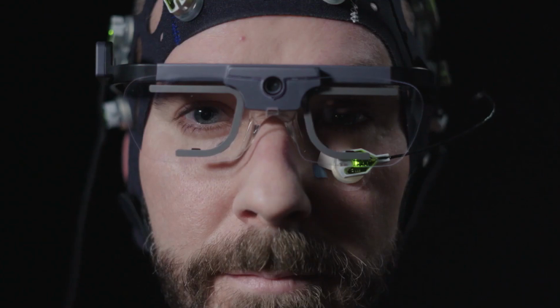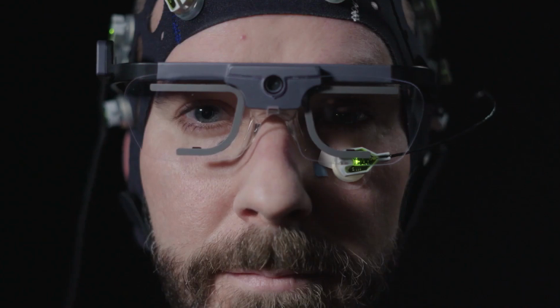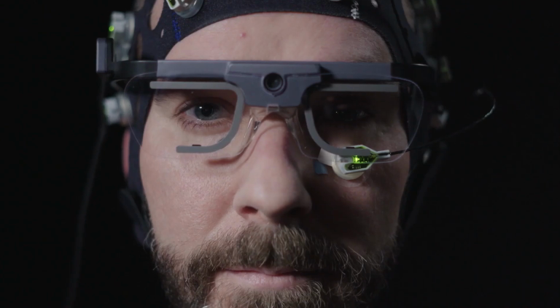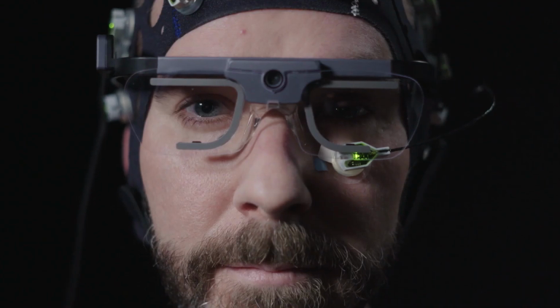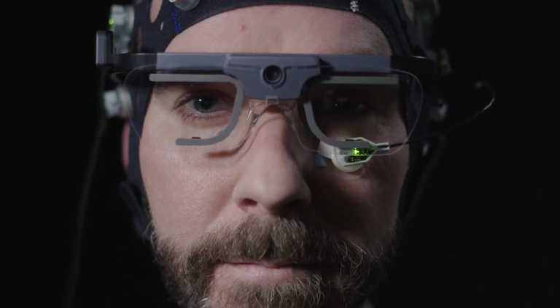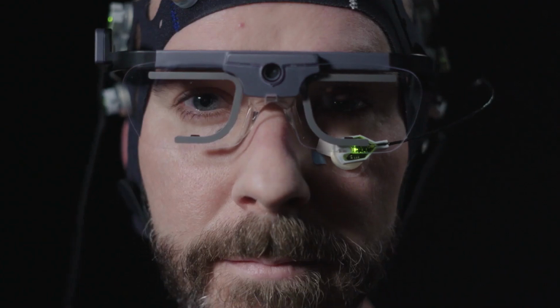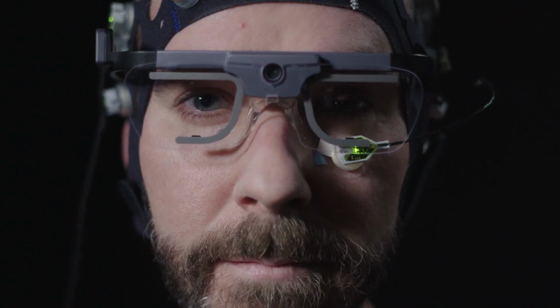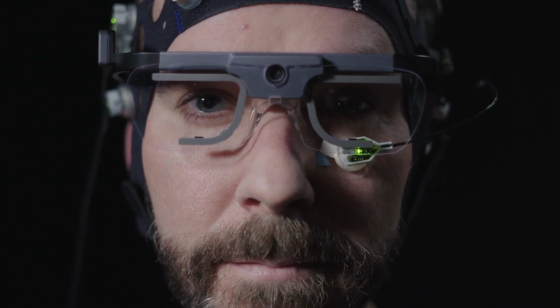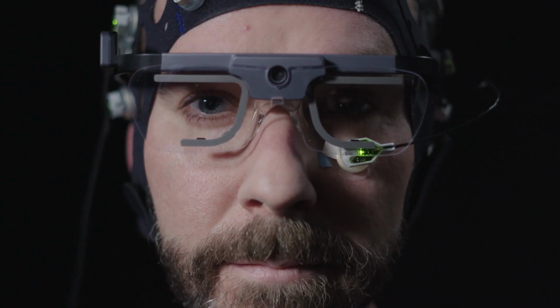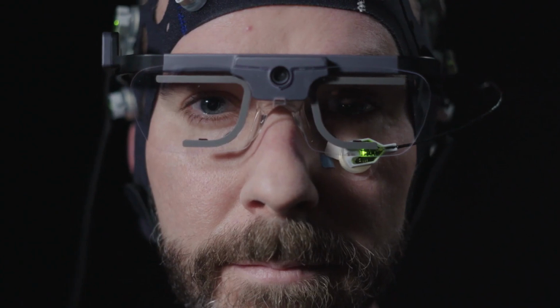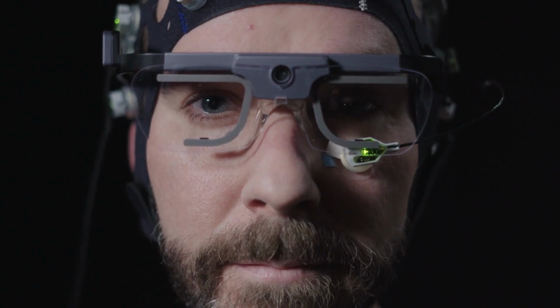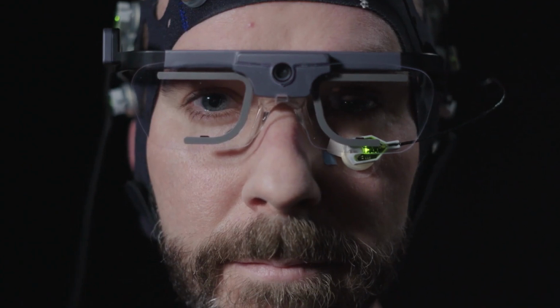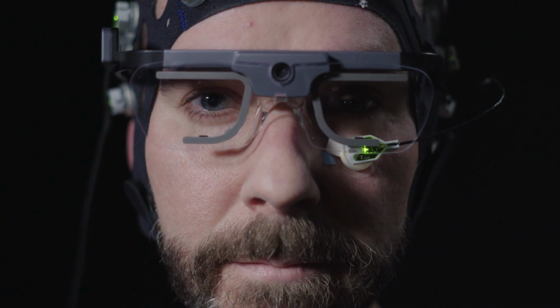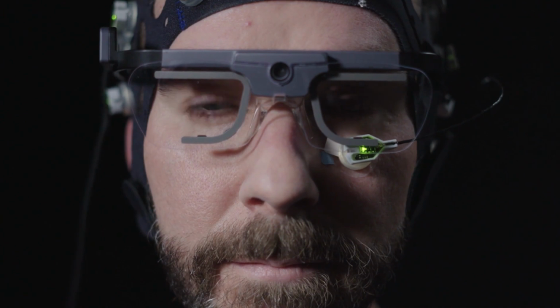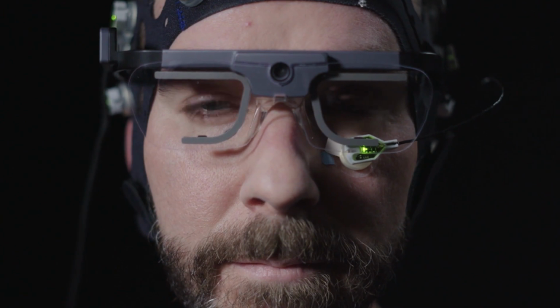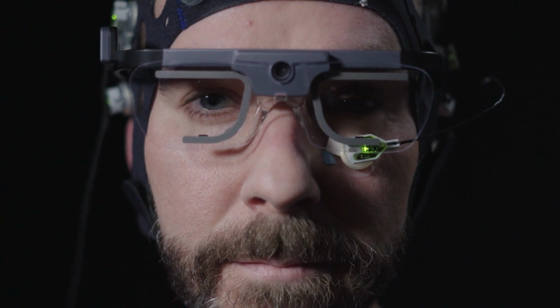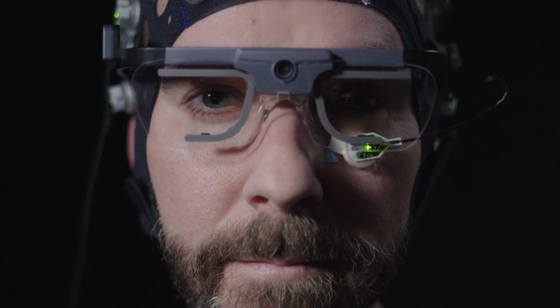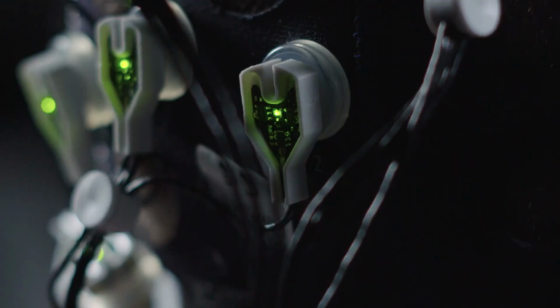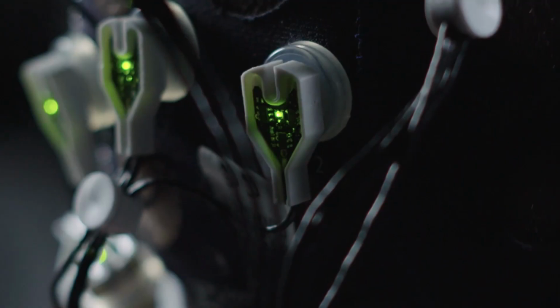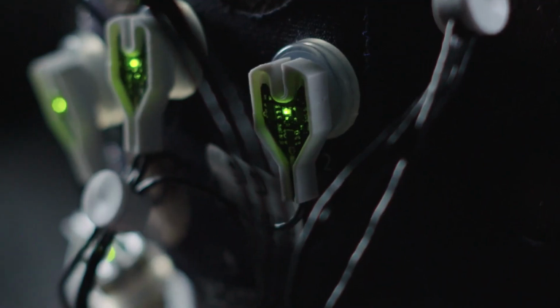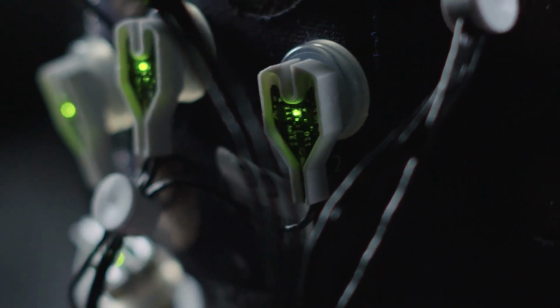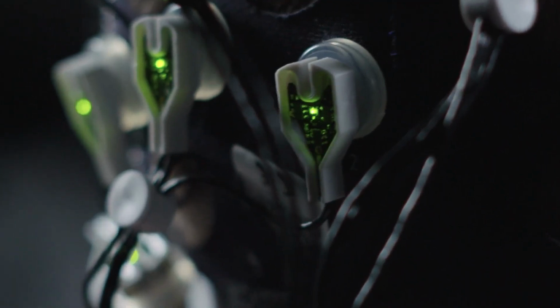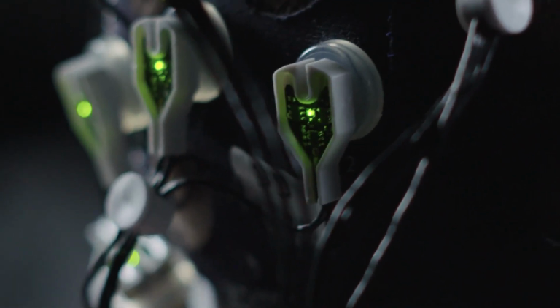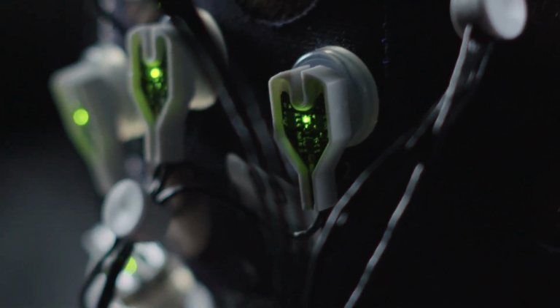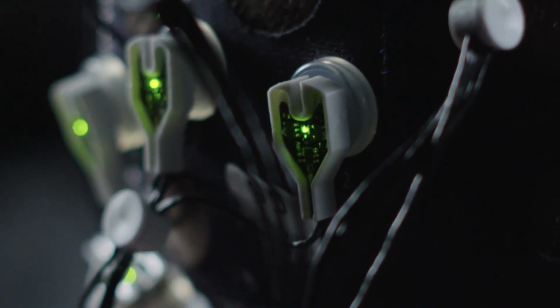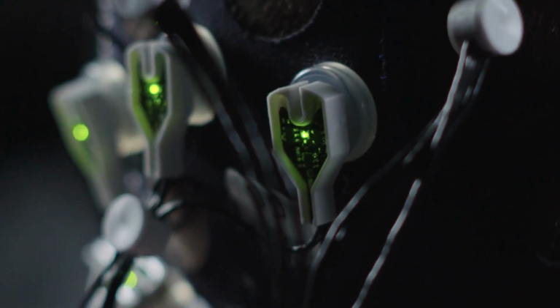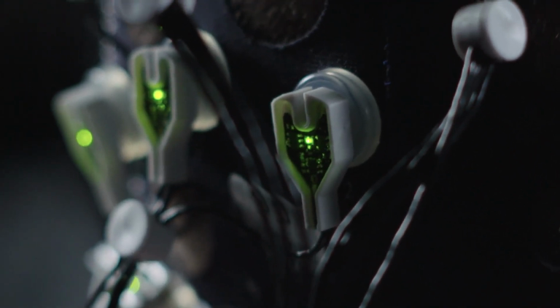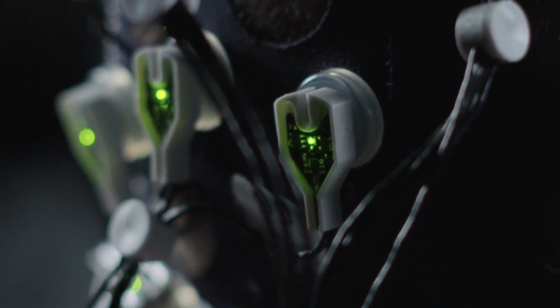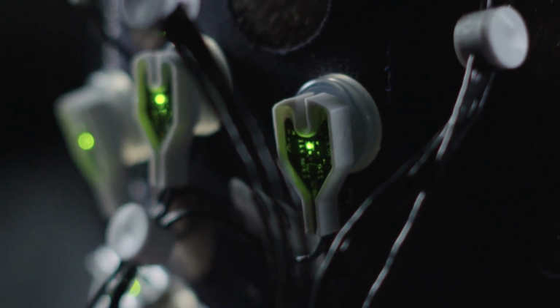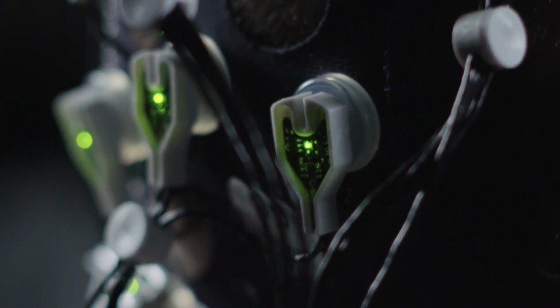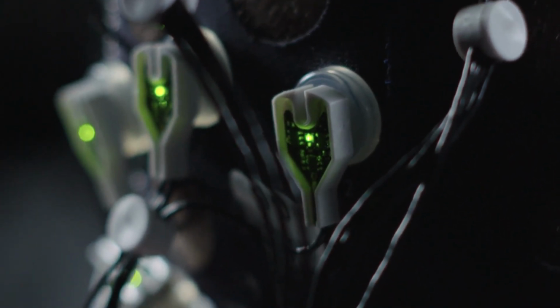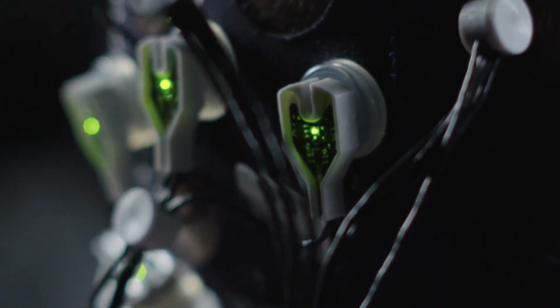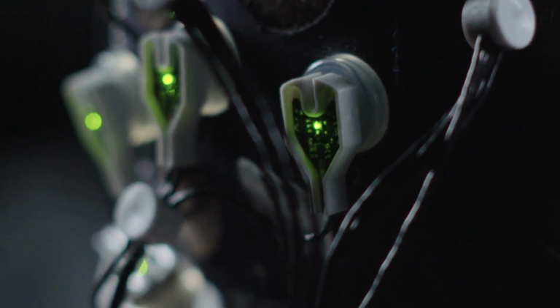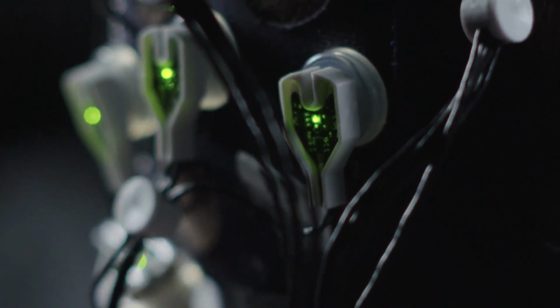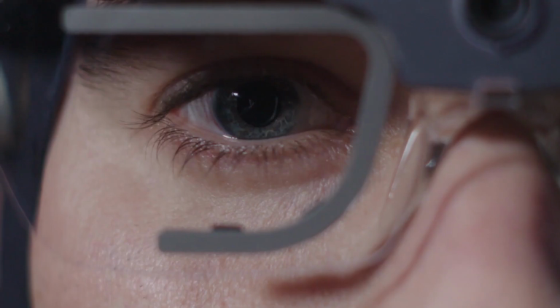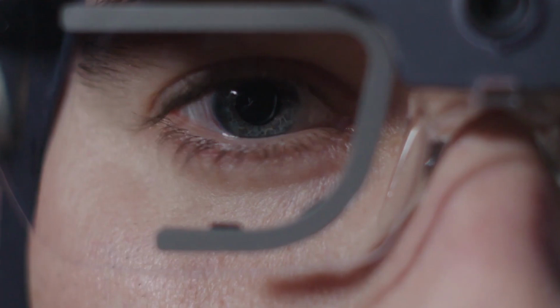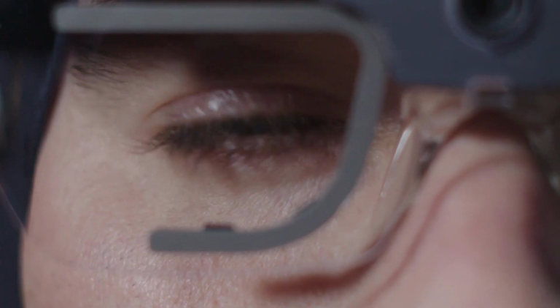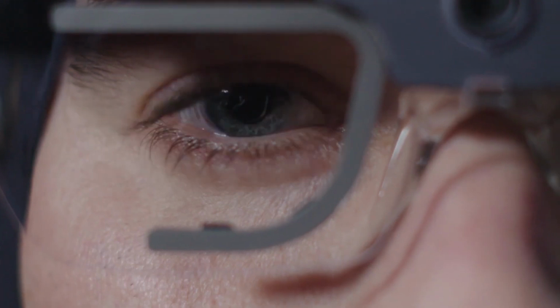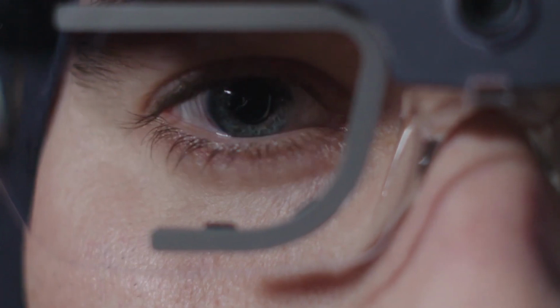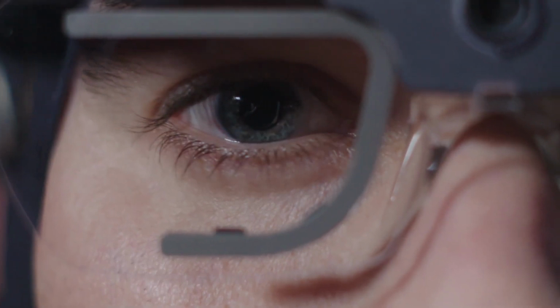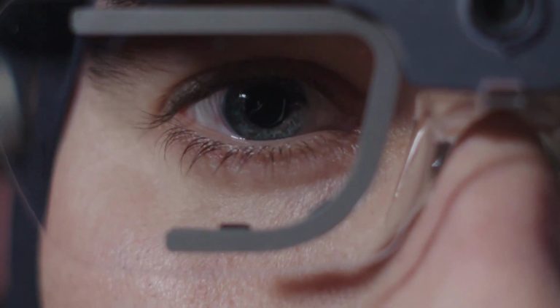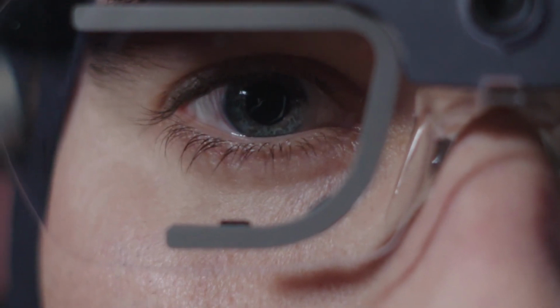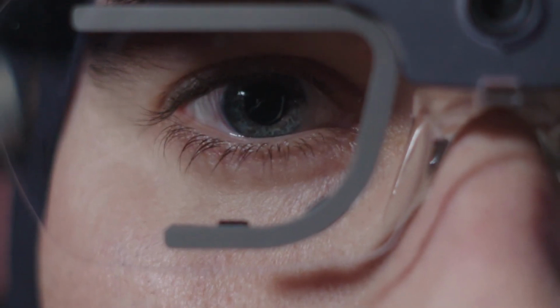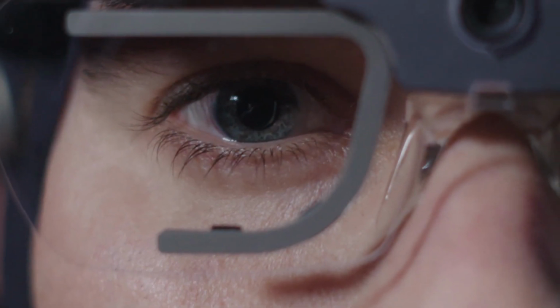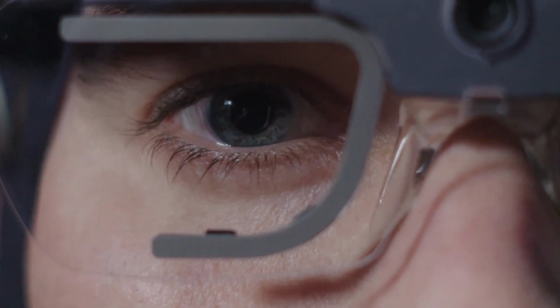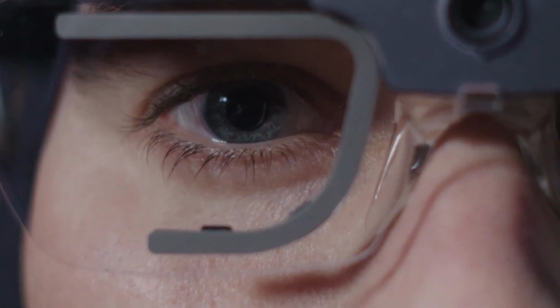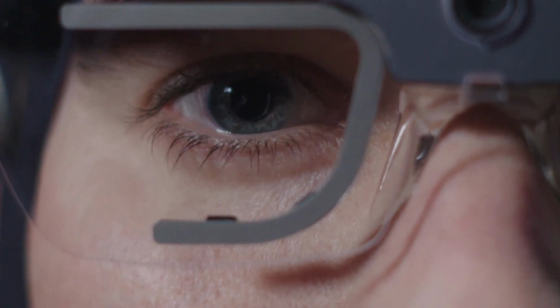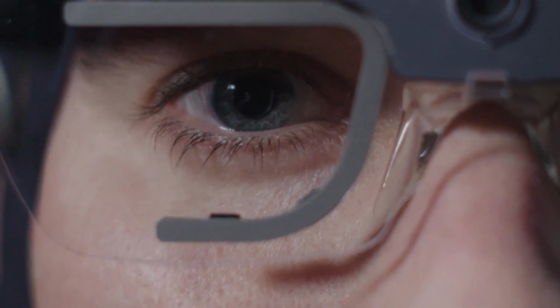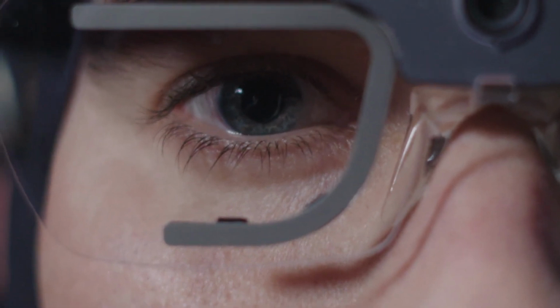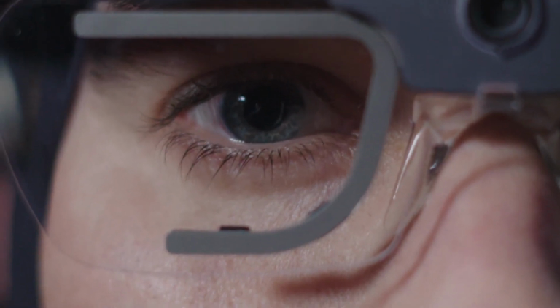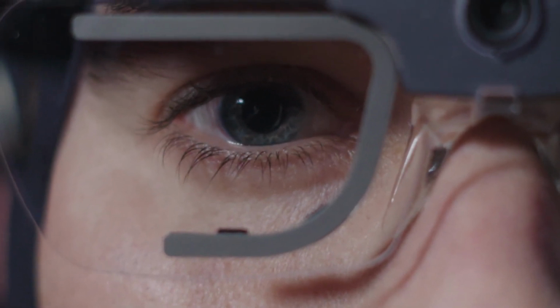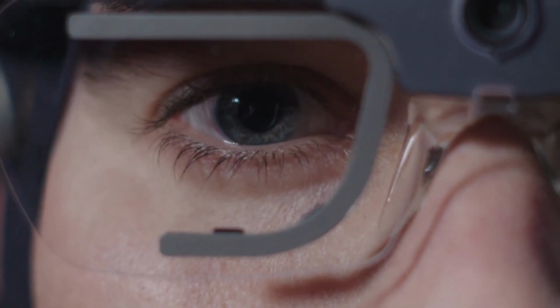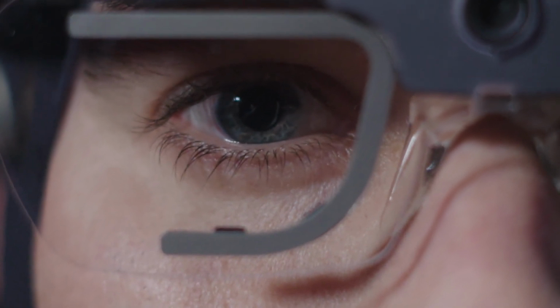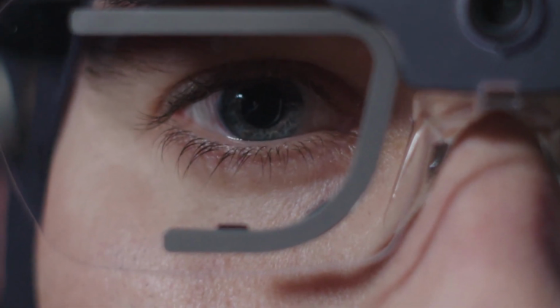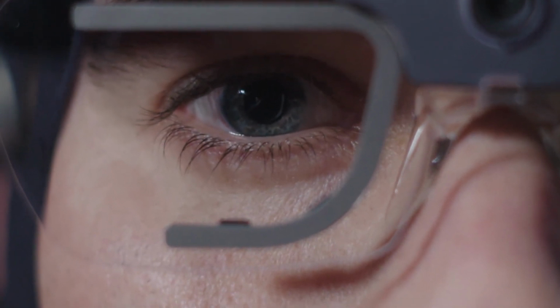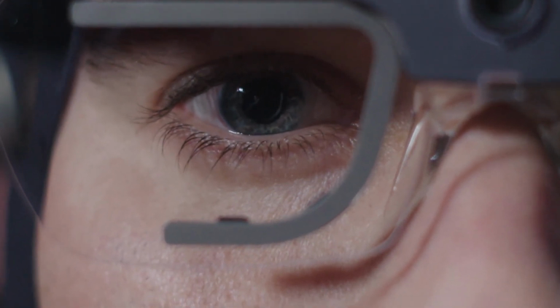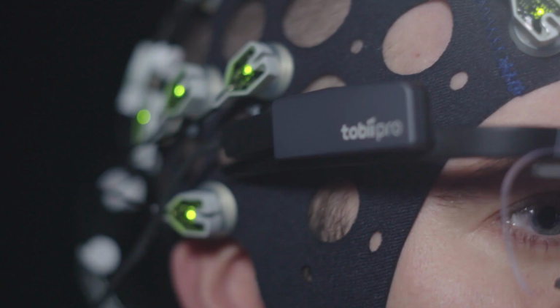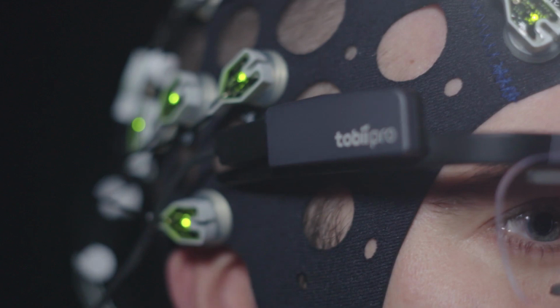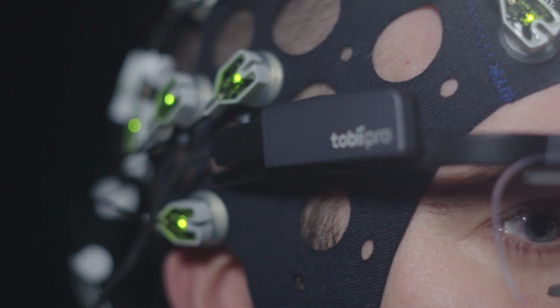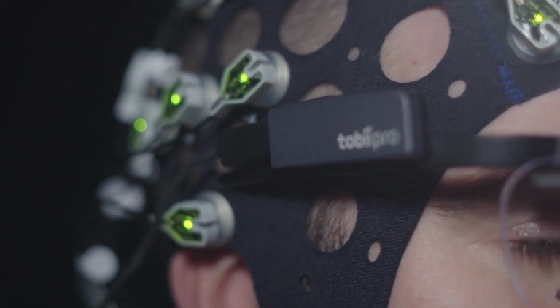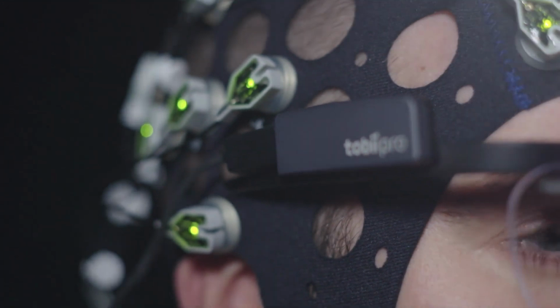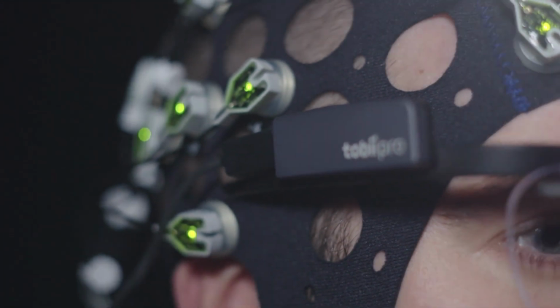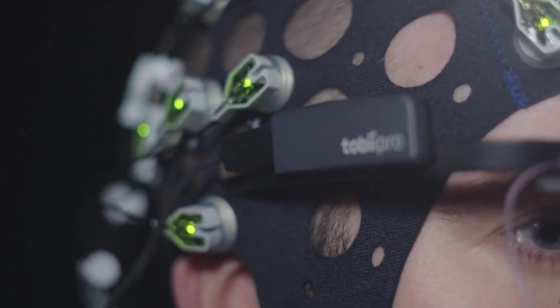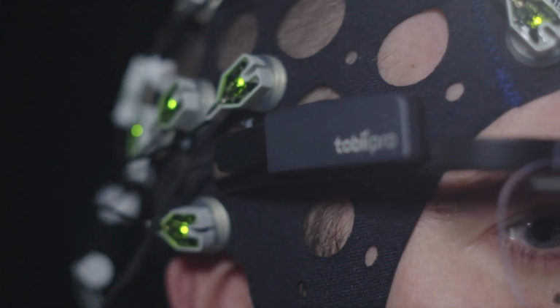It's now possible to sync the eye tracking data with biometric data like EEG, pulse, or skin connectivity.